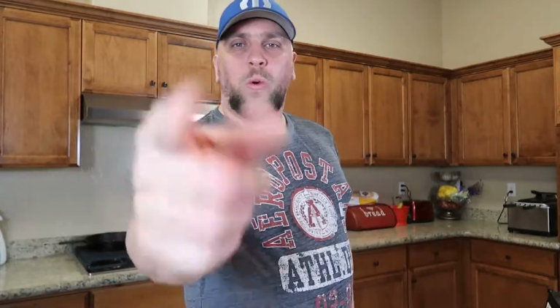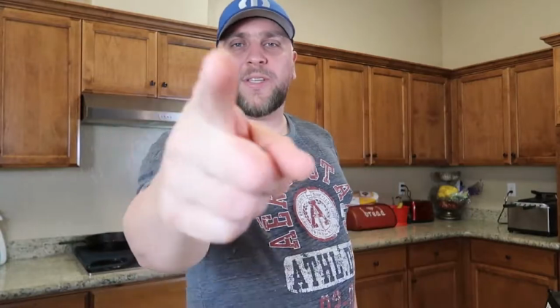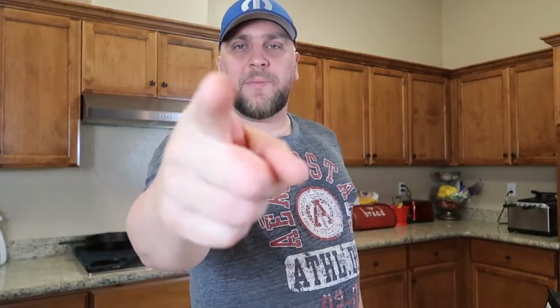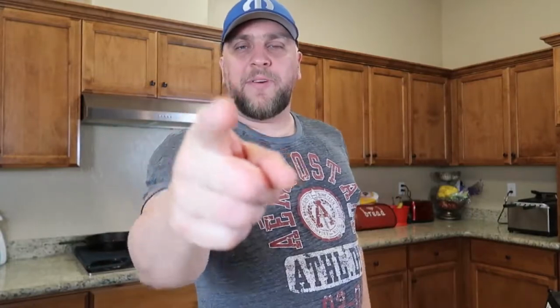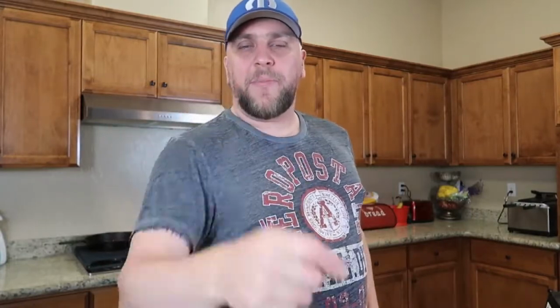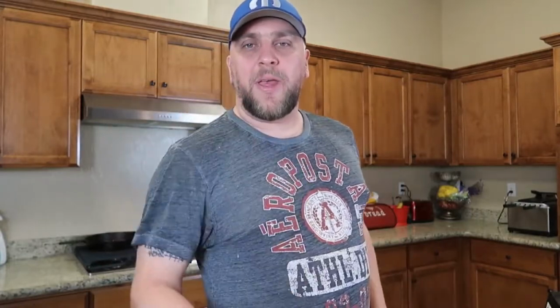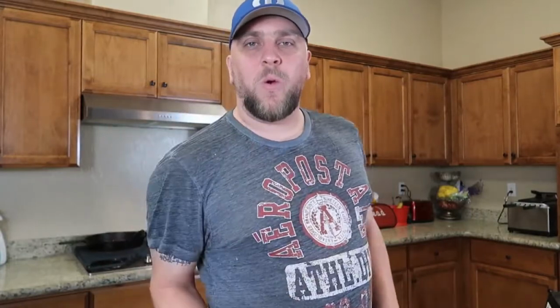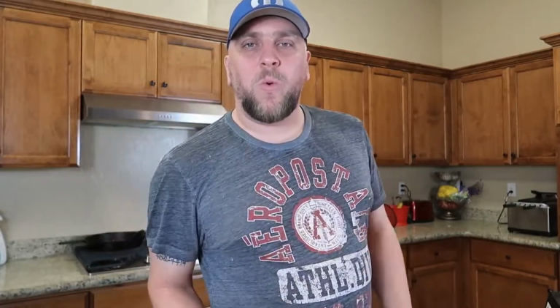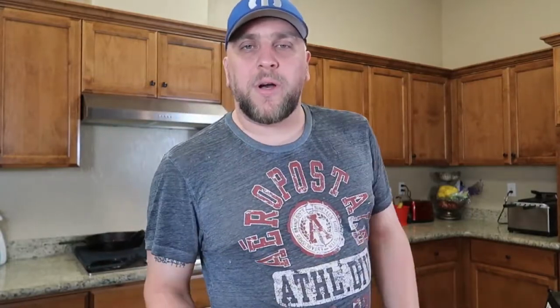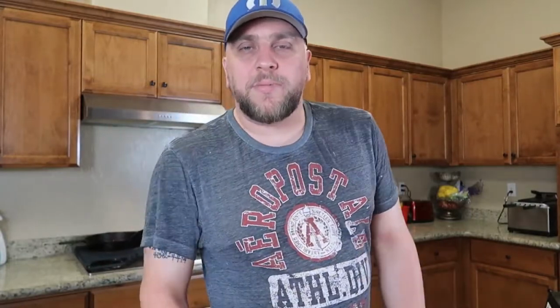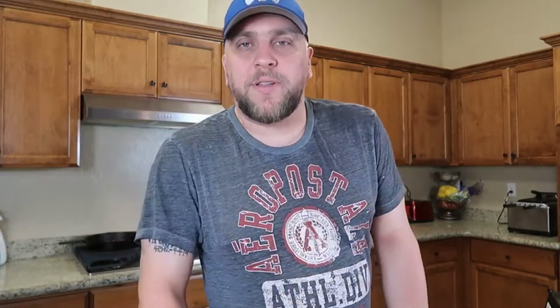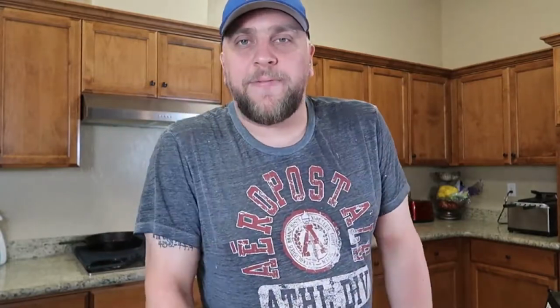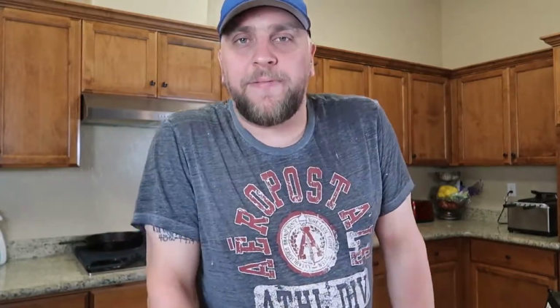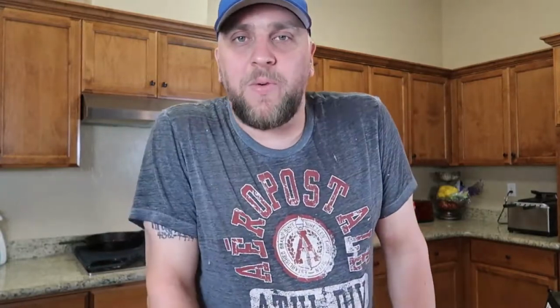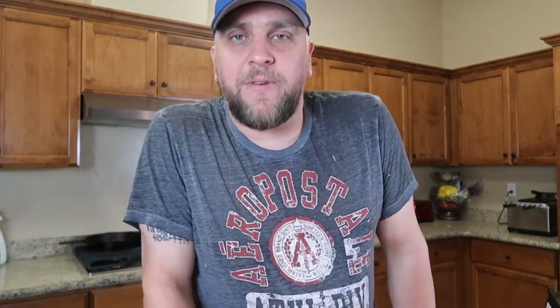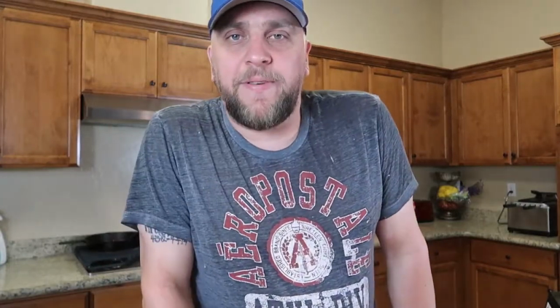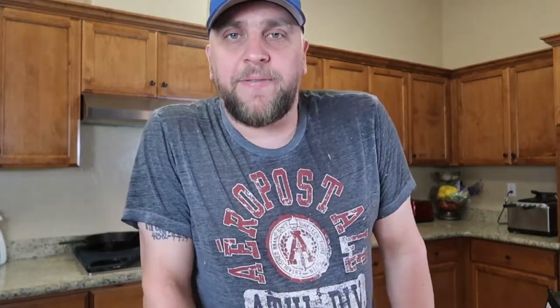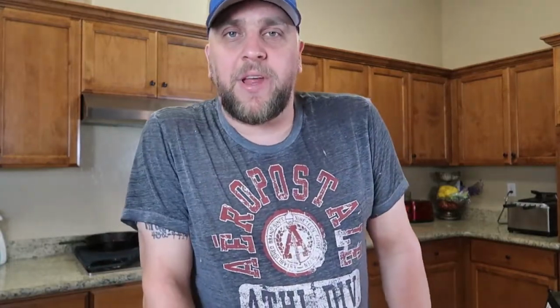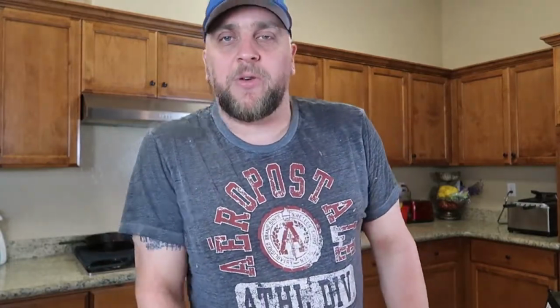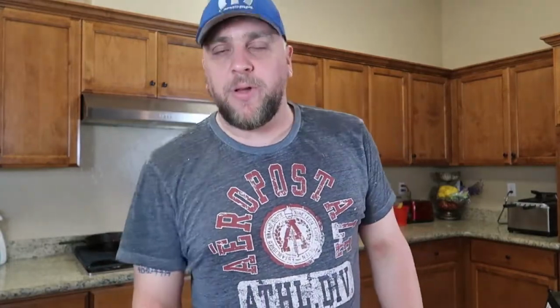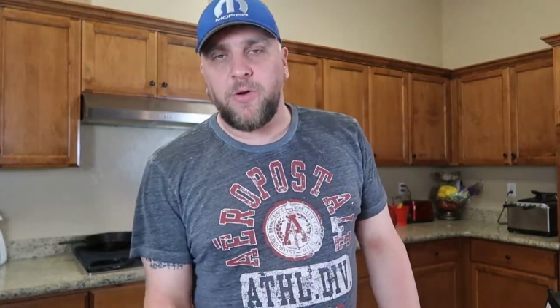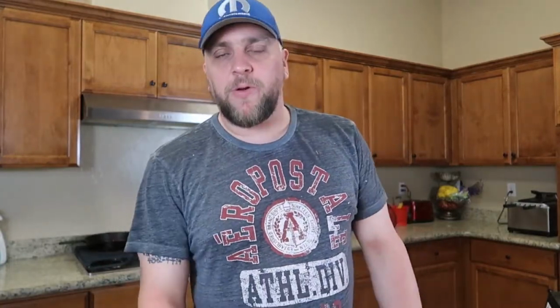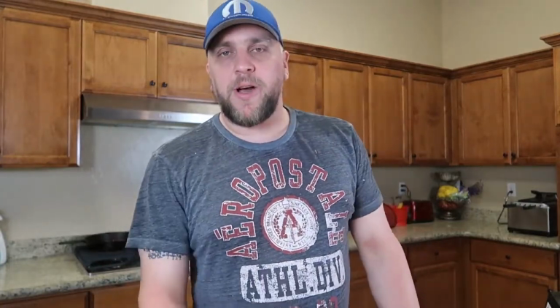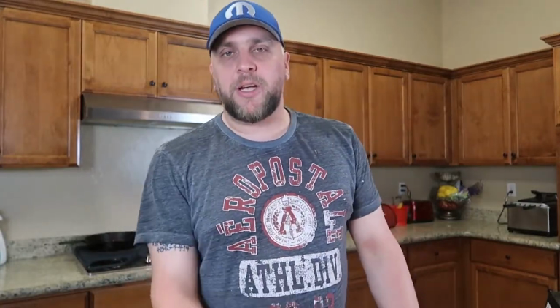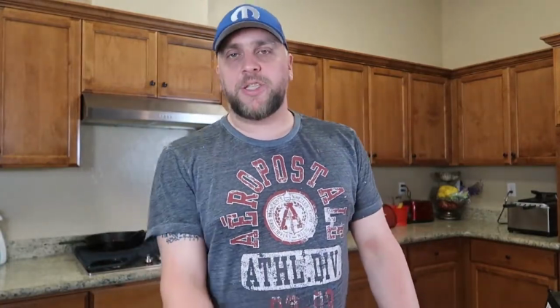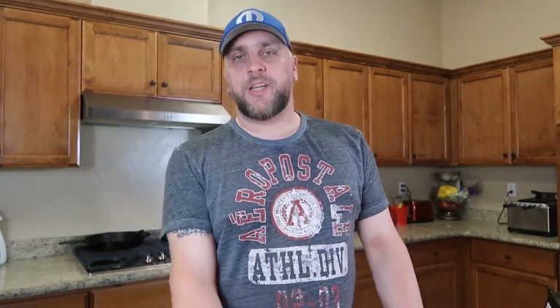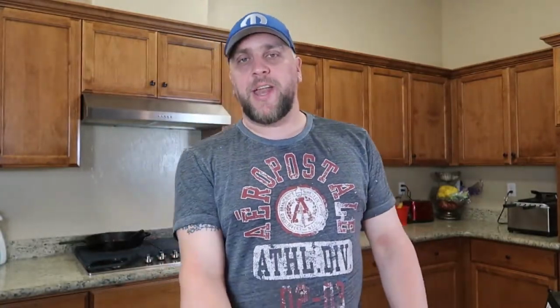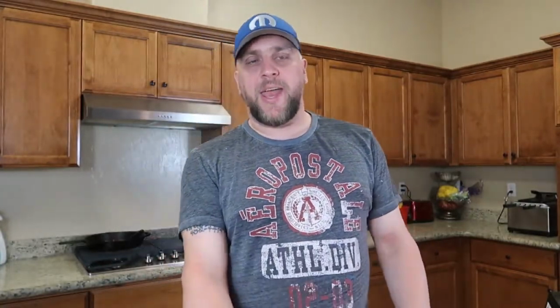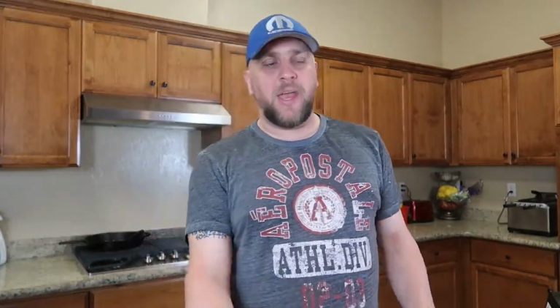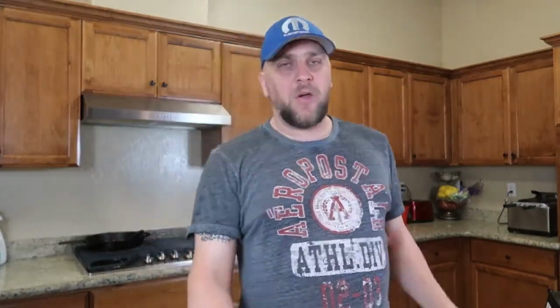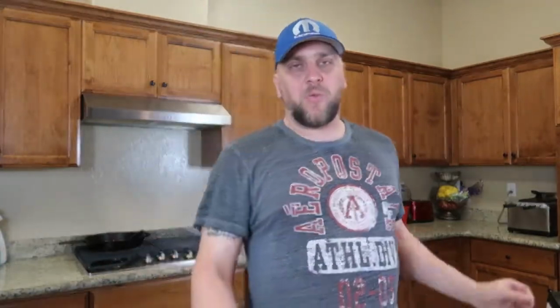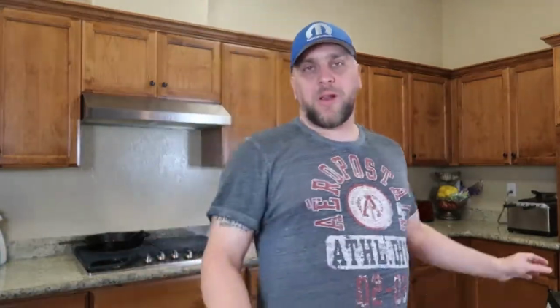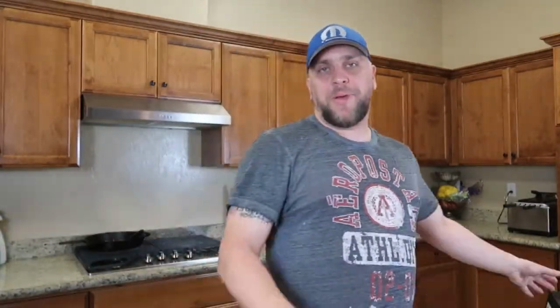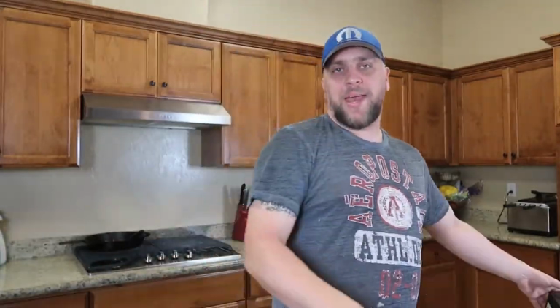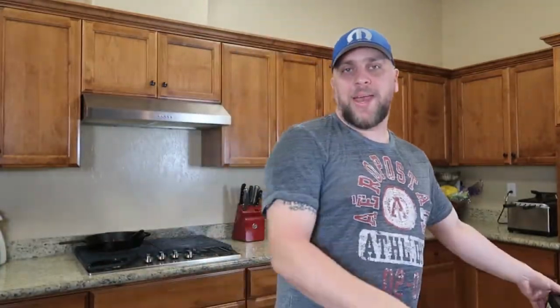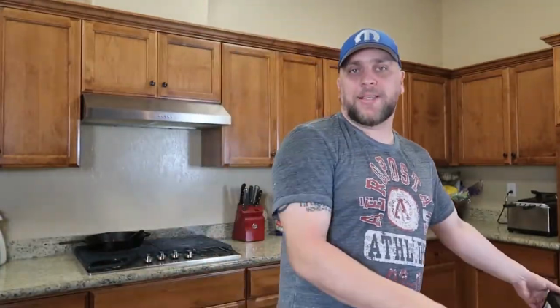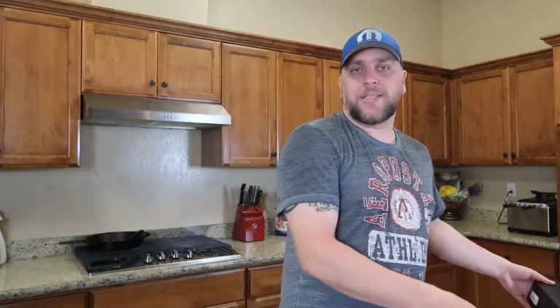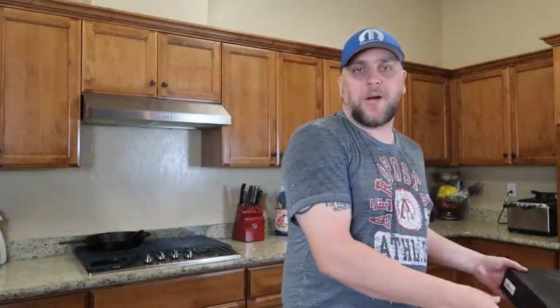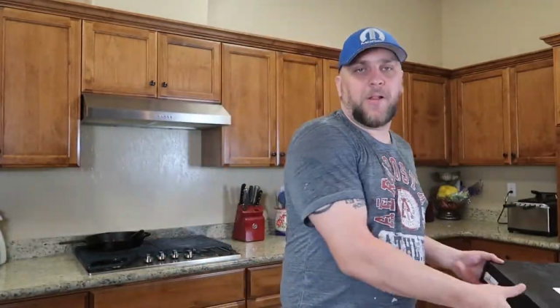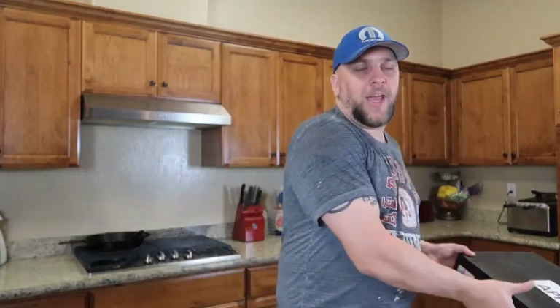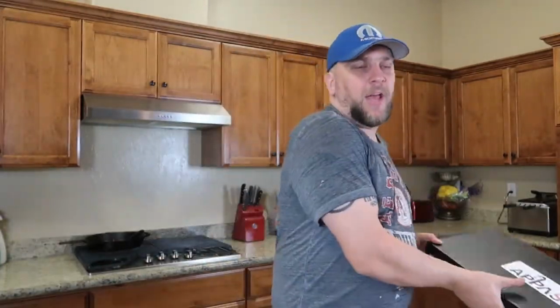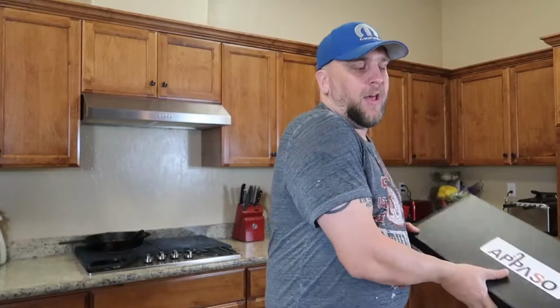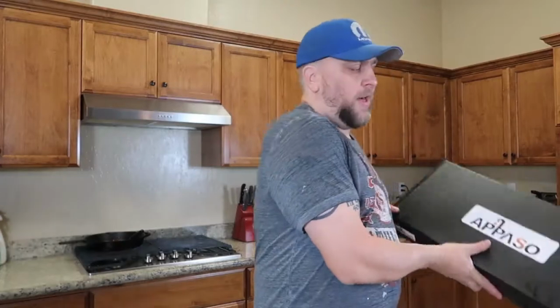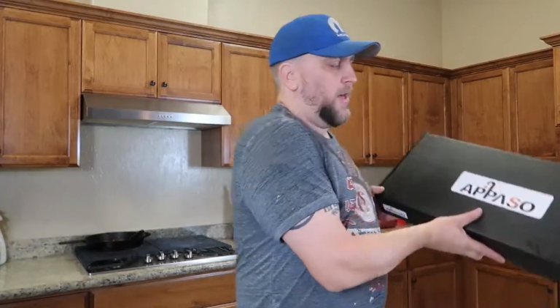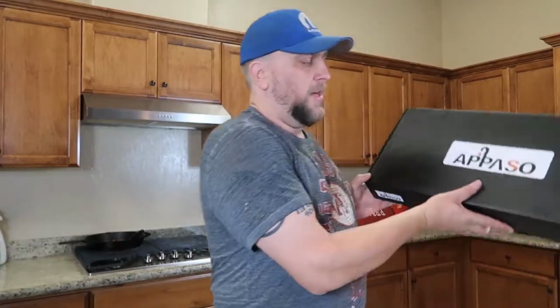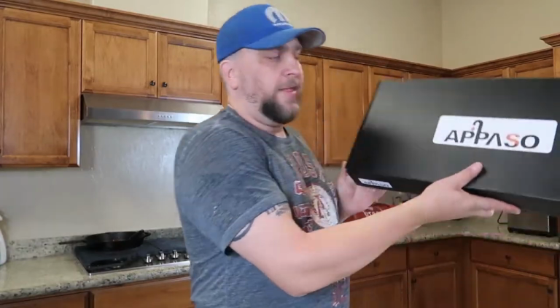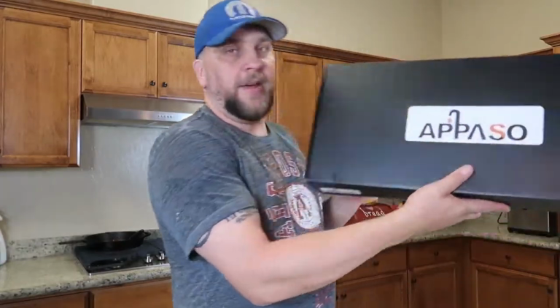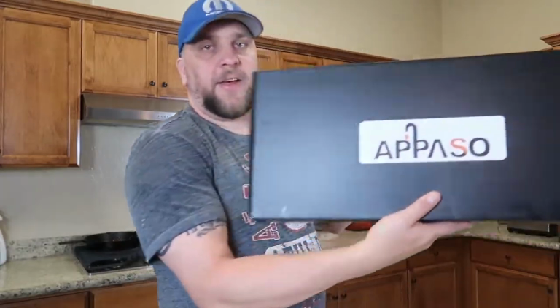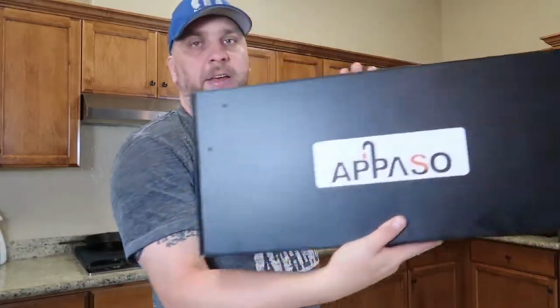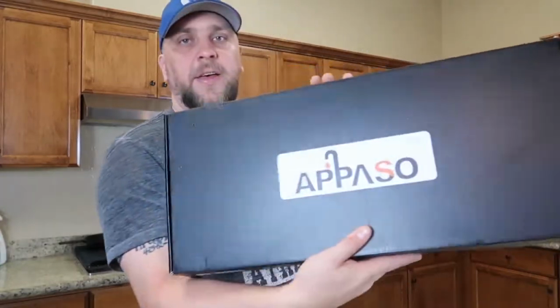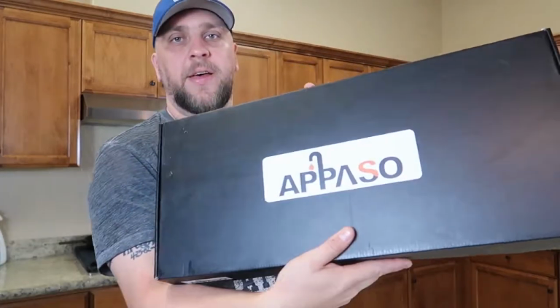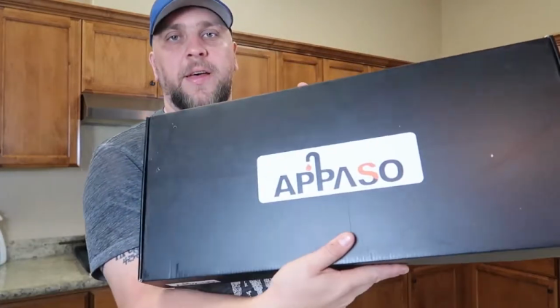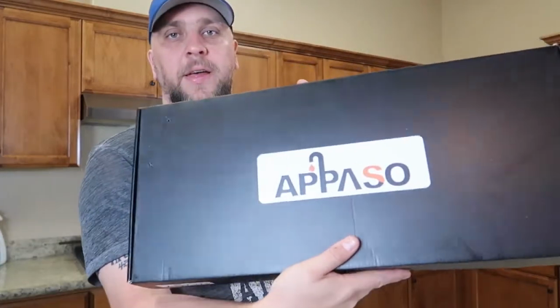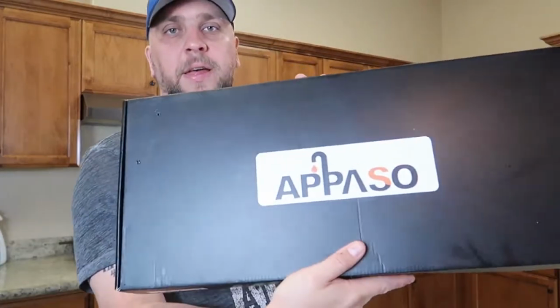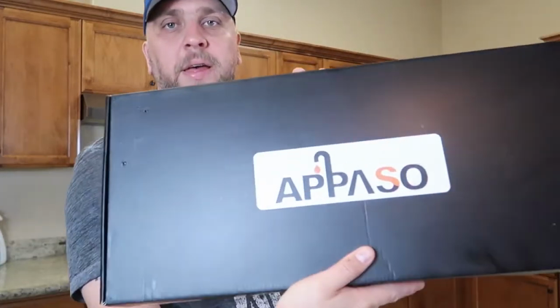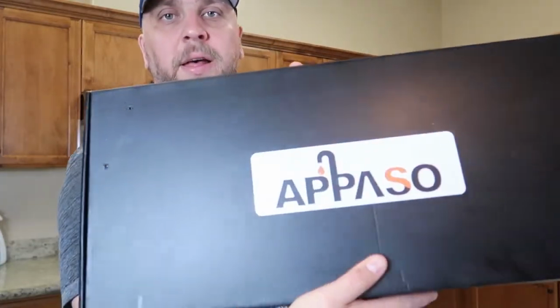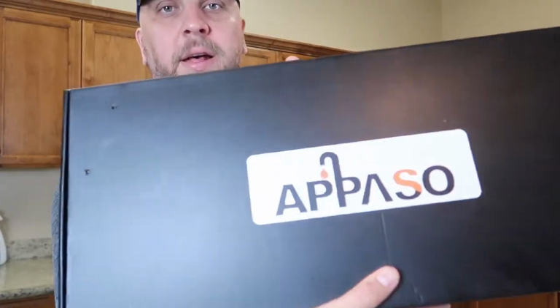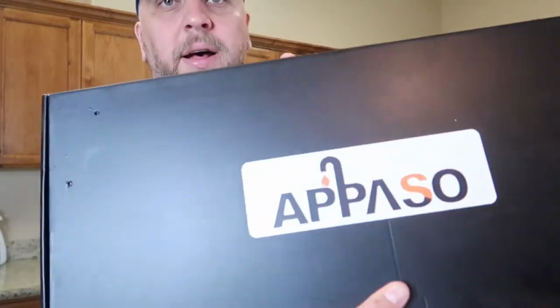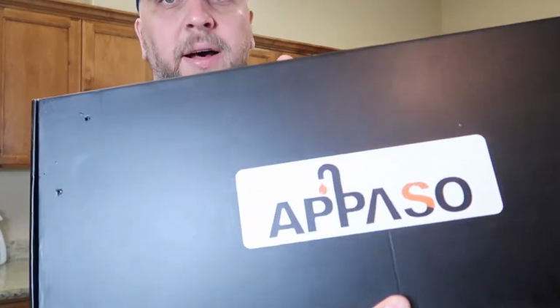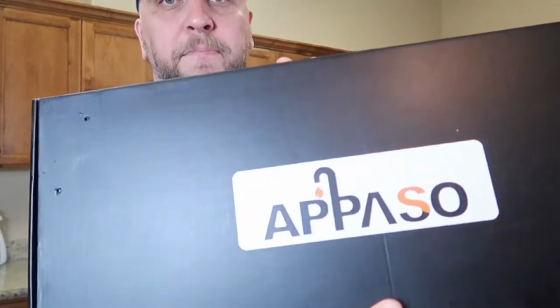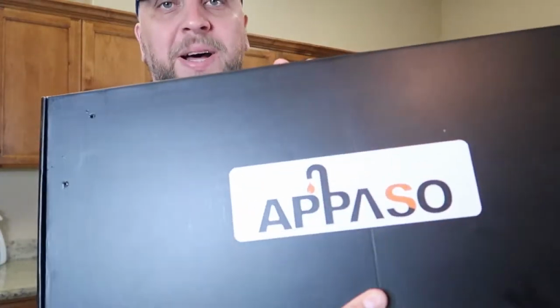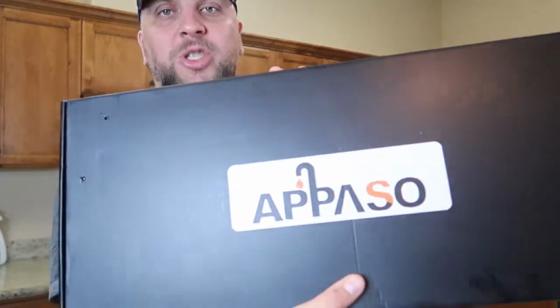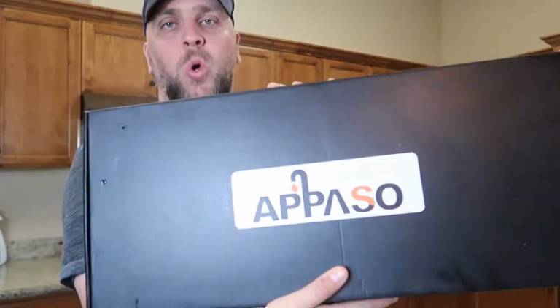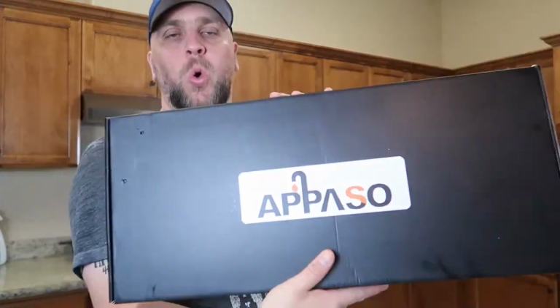What's up everybody? Welcome to the 5150 Gringo Garage. Today we're gonna be installing the Apaso.